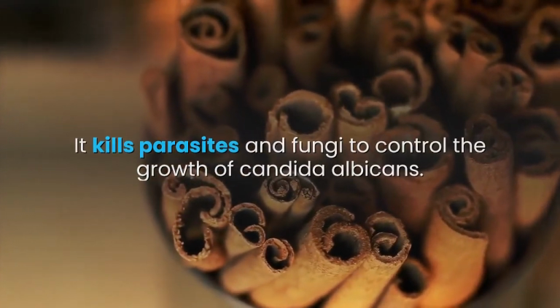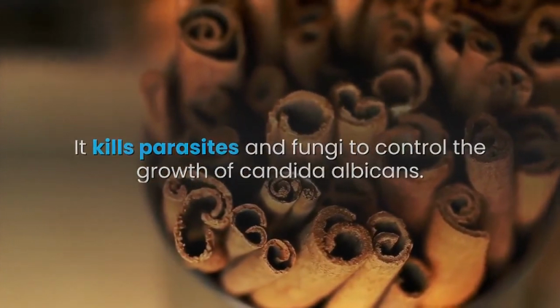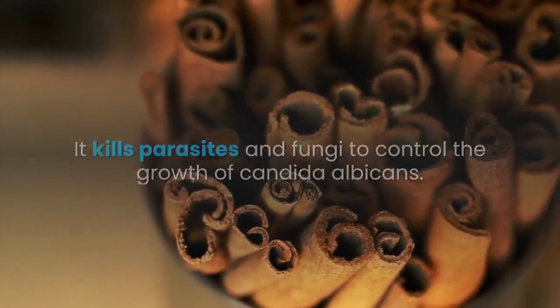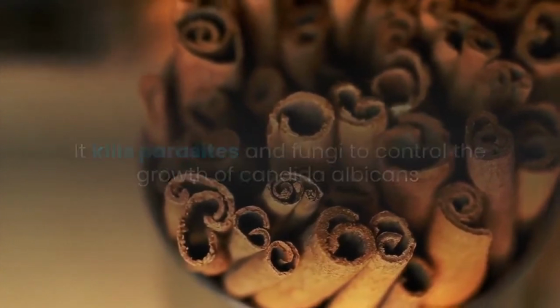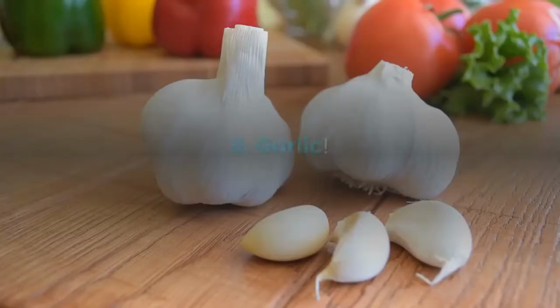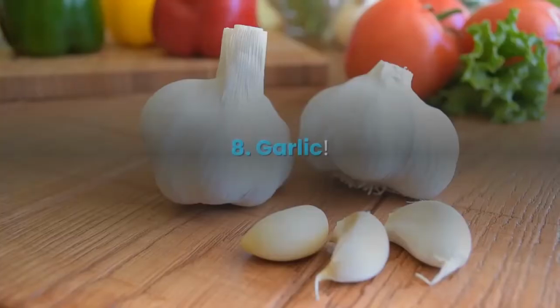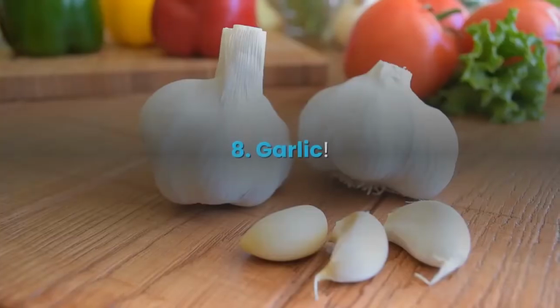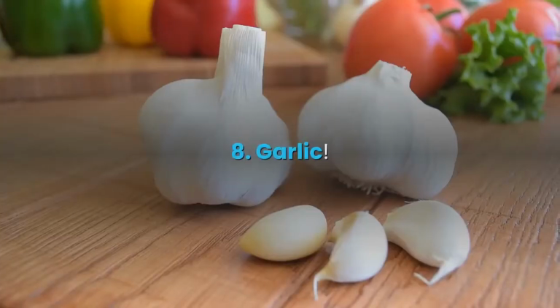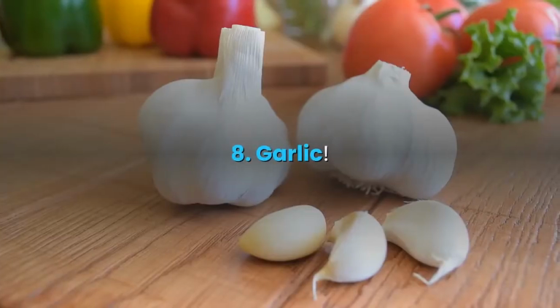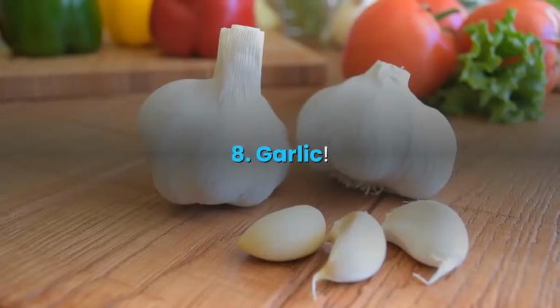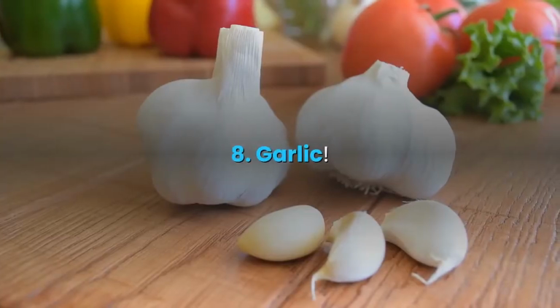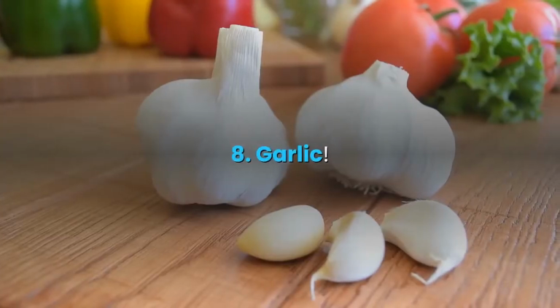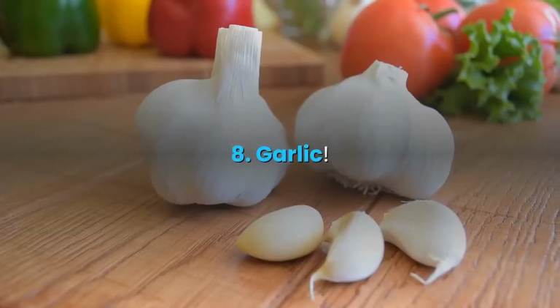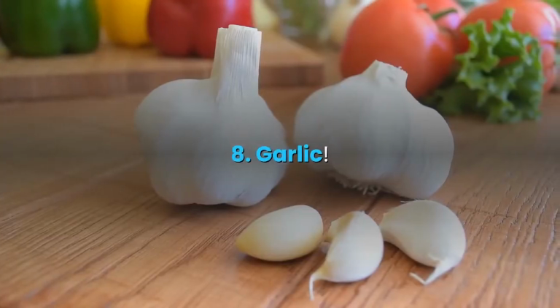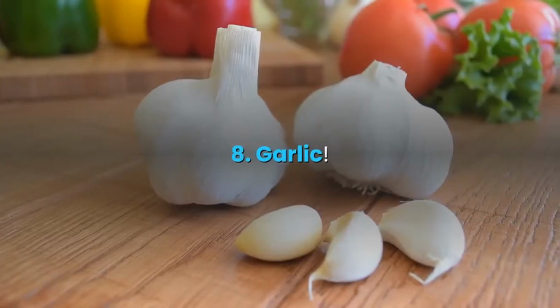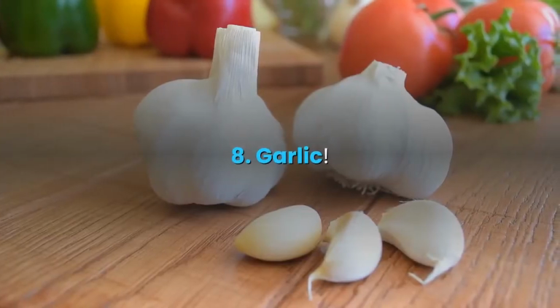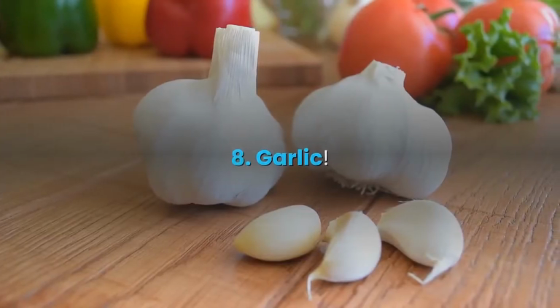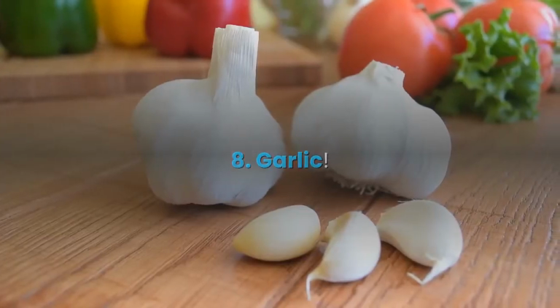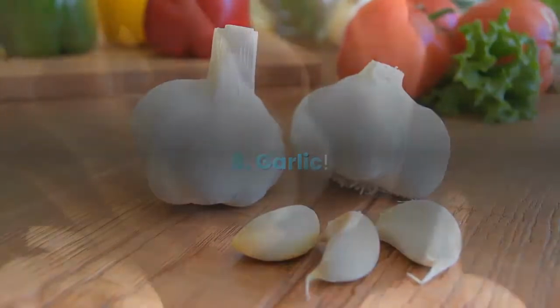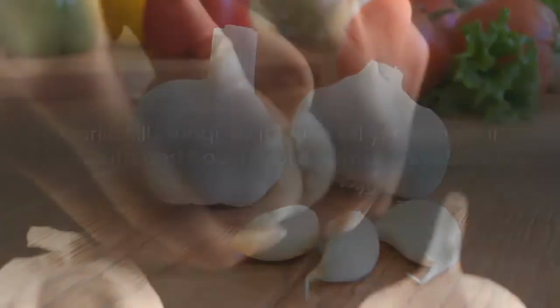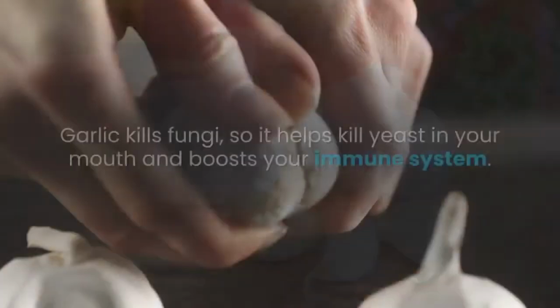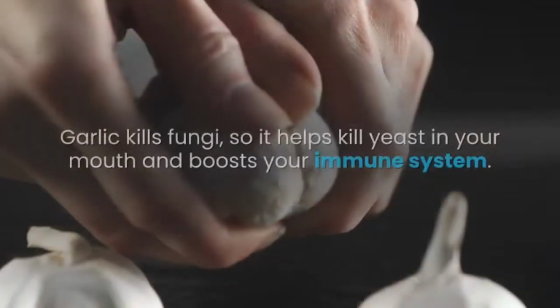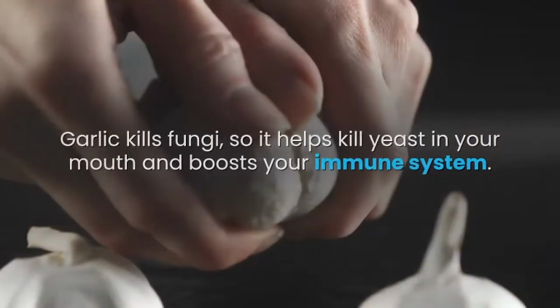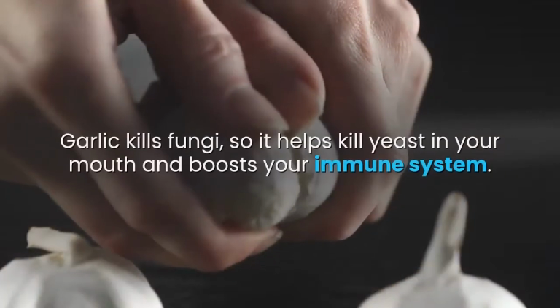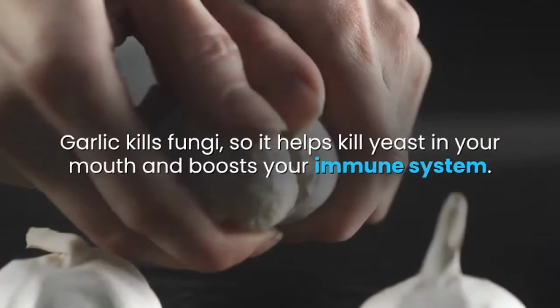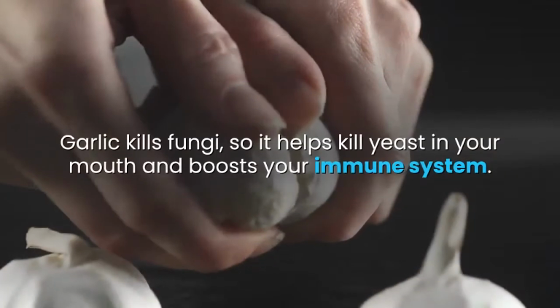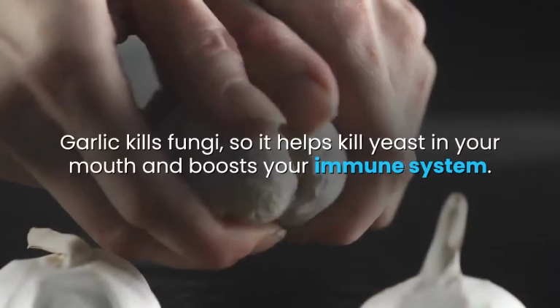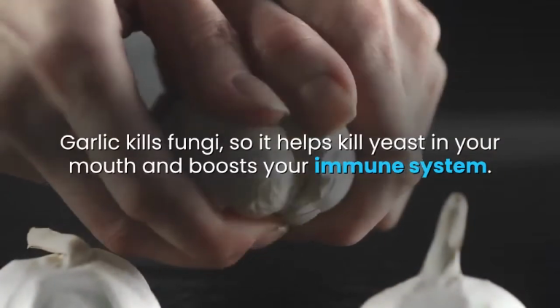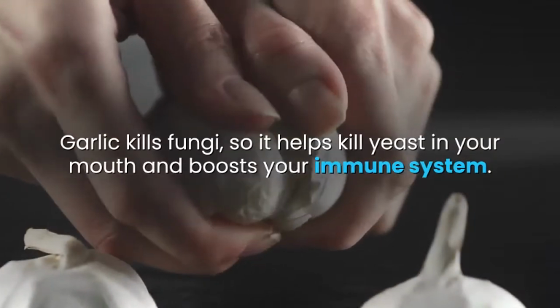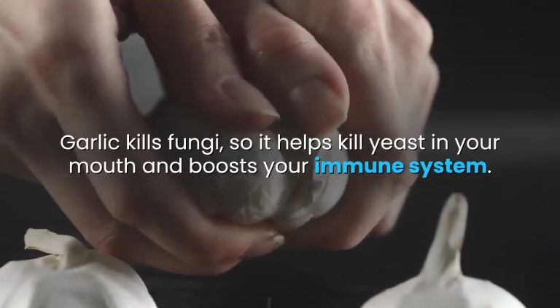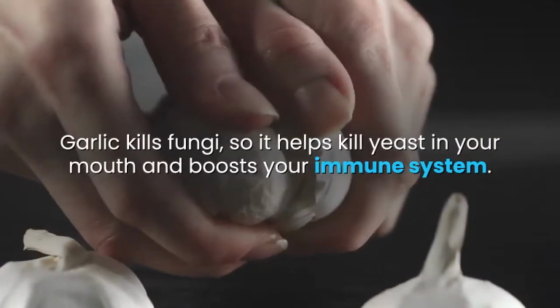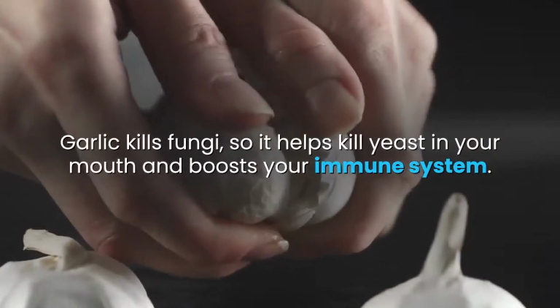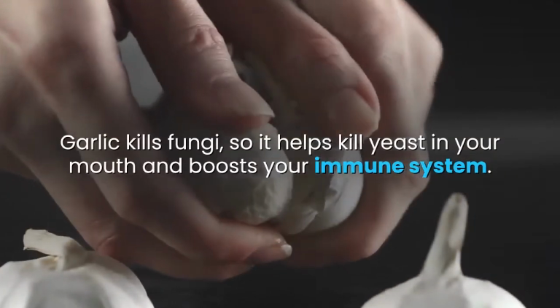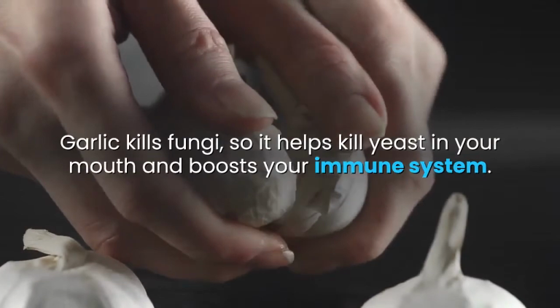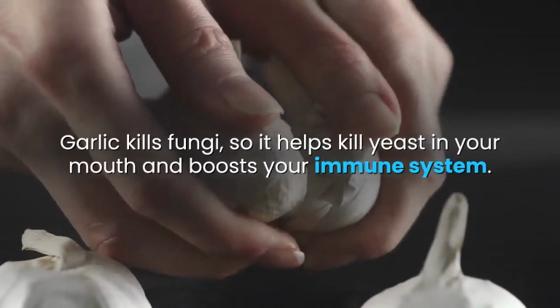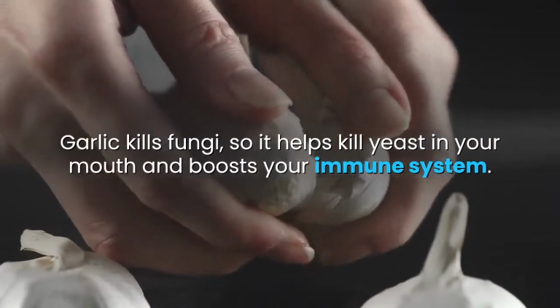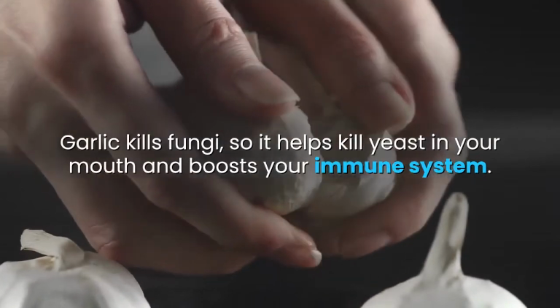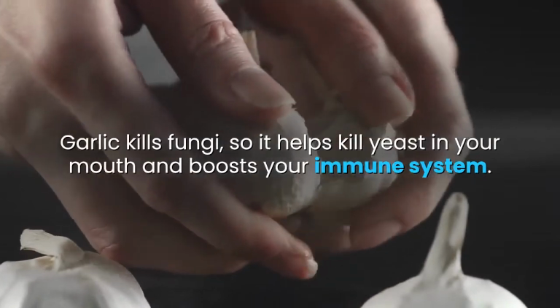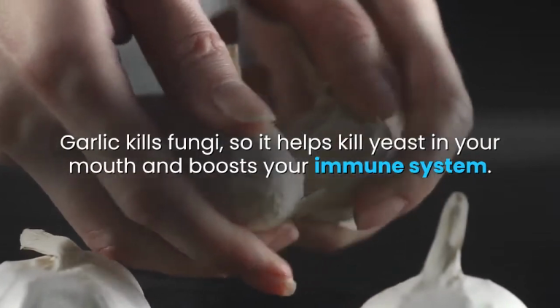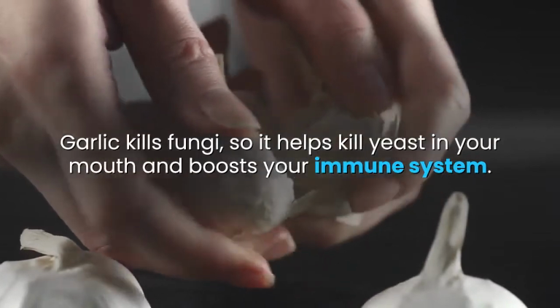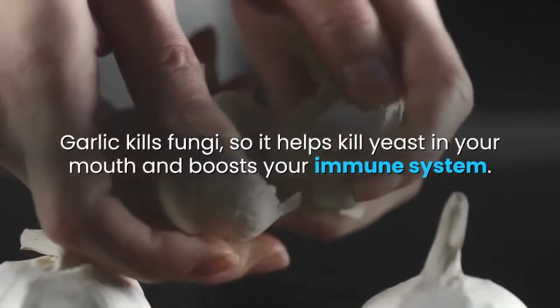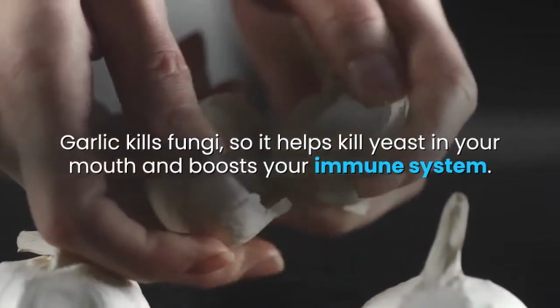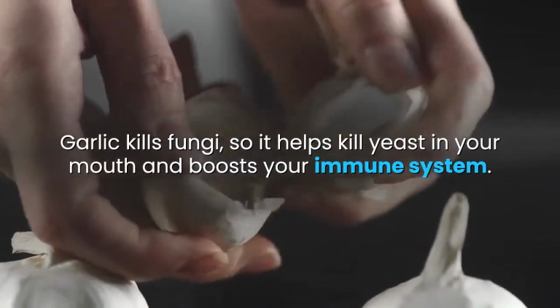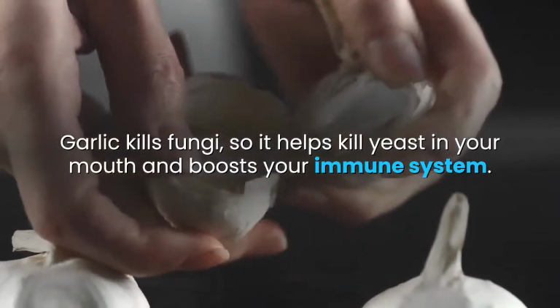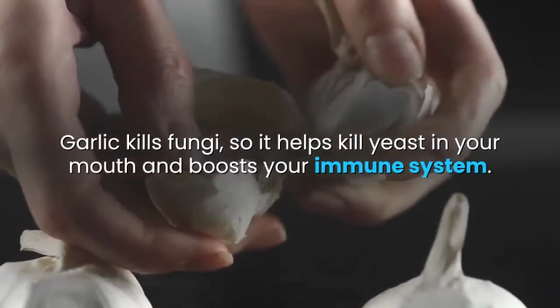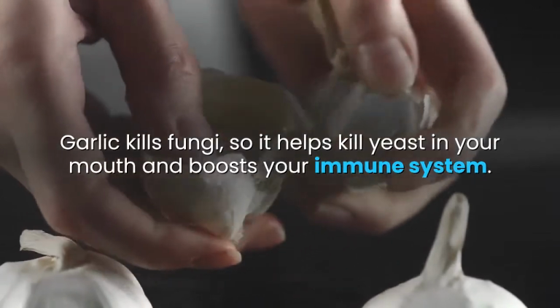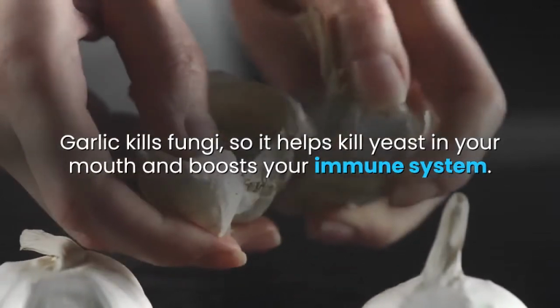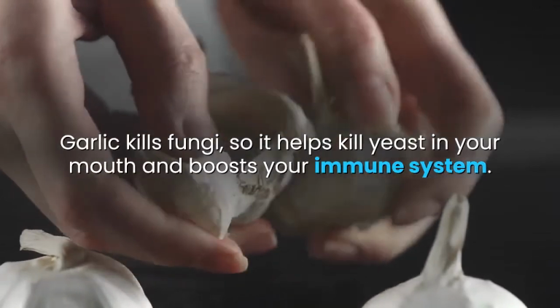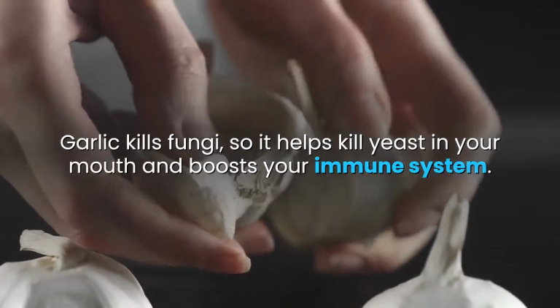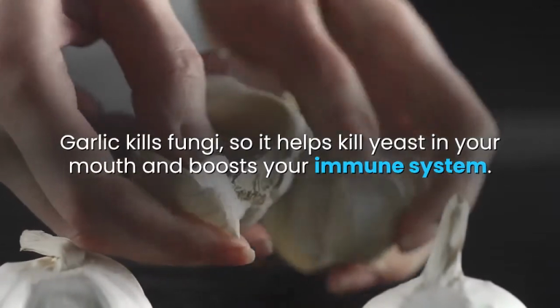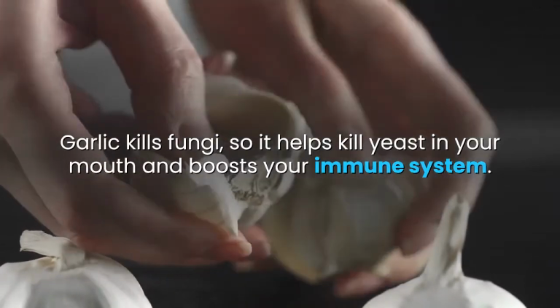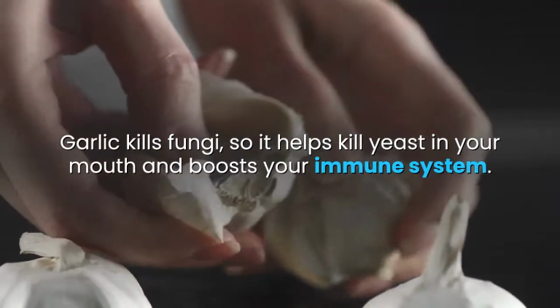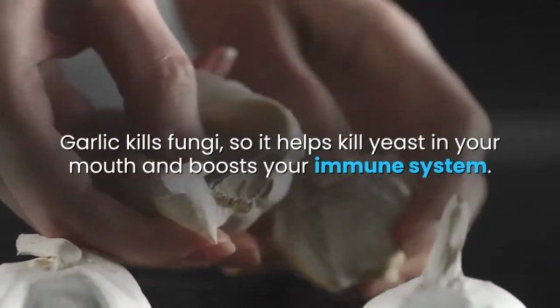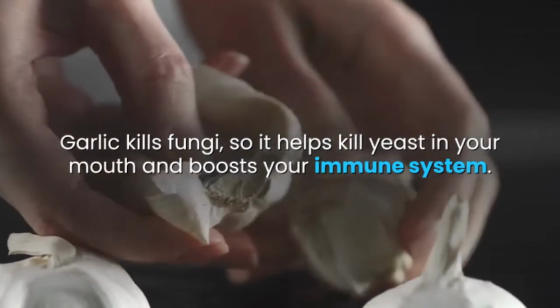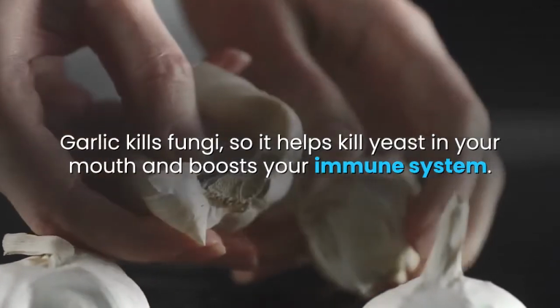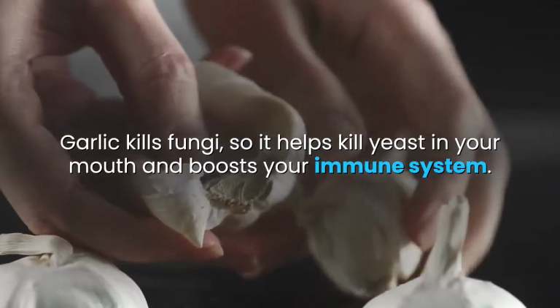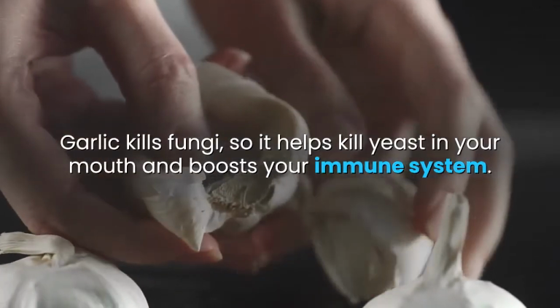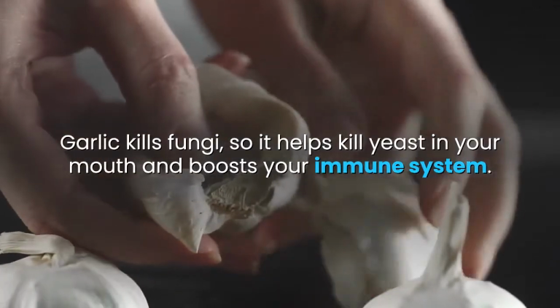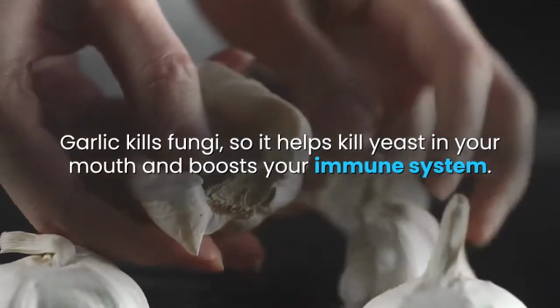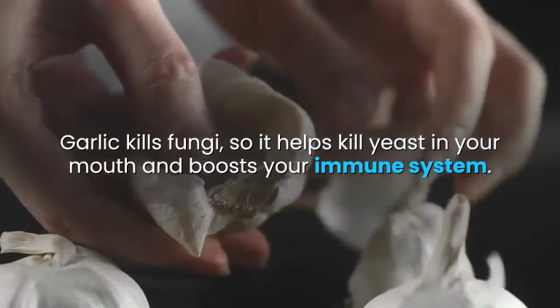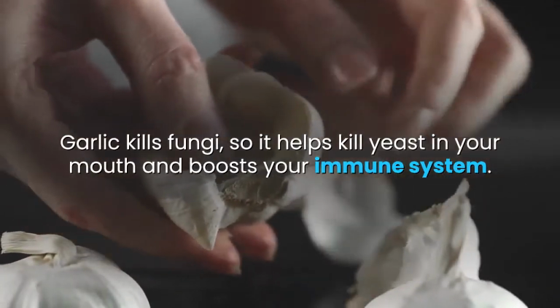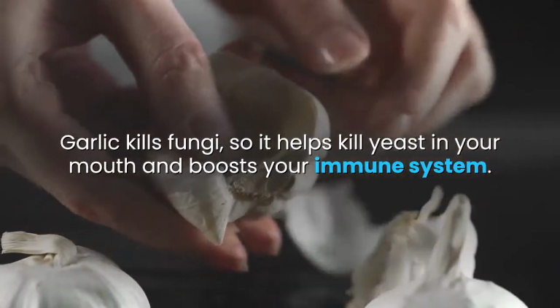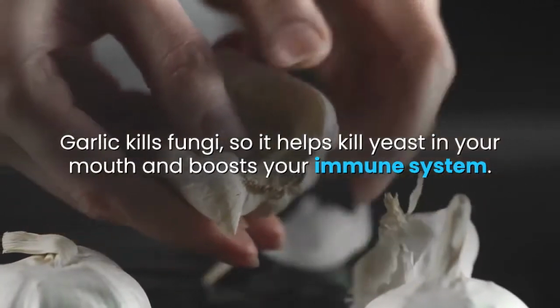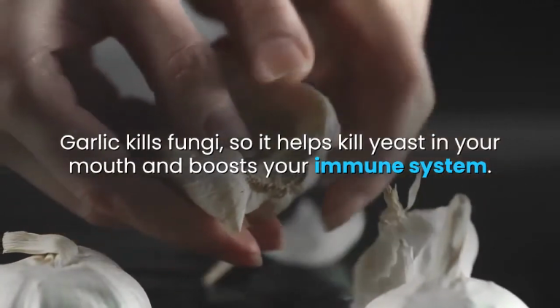8. Garlic. Garlic kills fungi, so it helps kill yeast in your mouth and boosts your immune system.